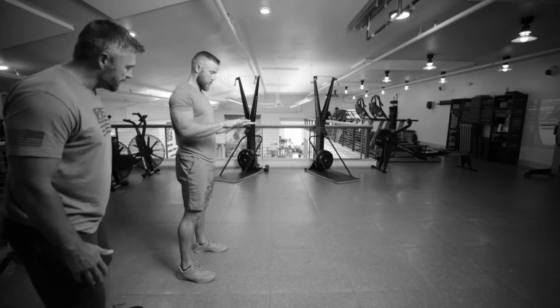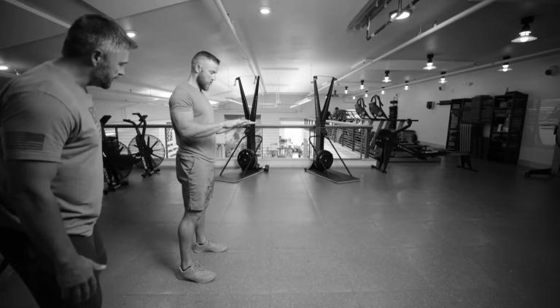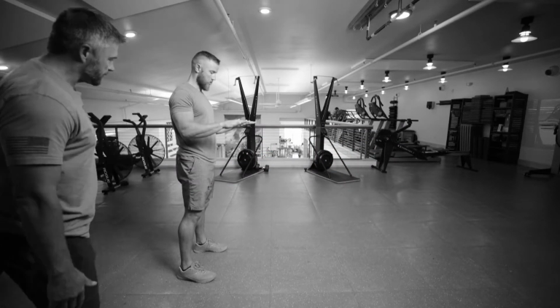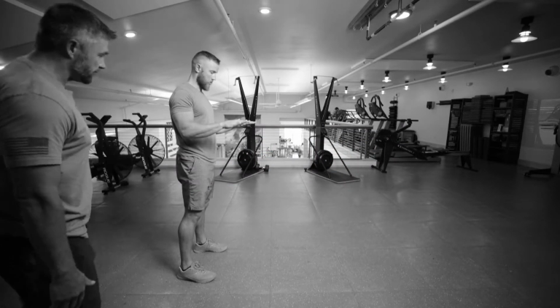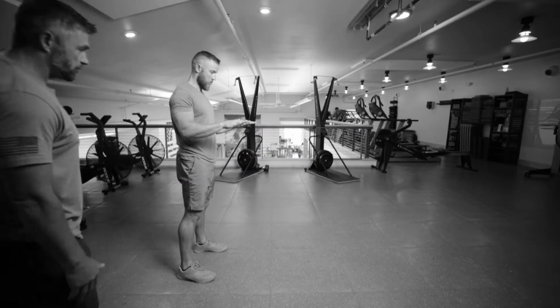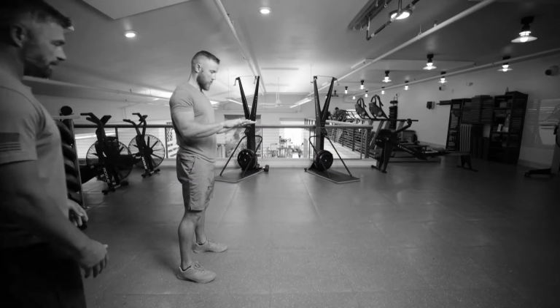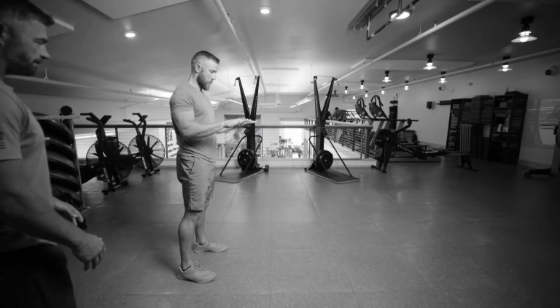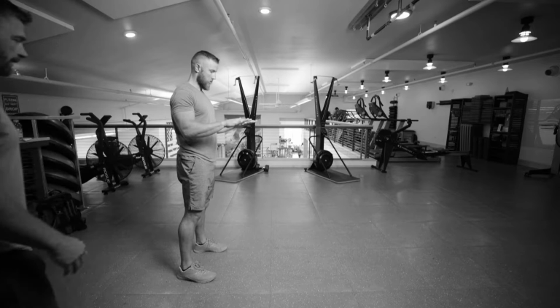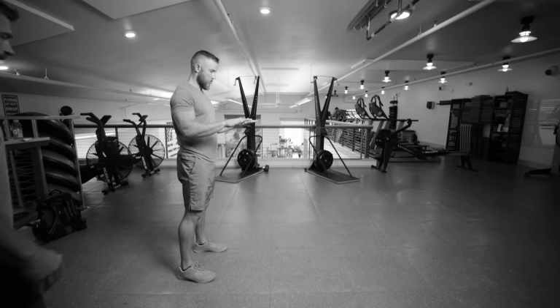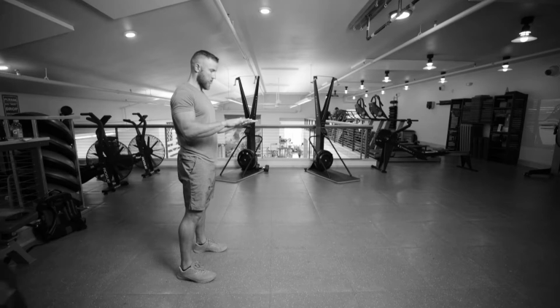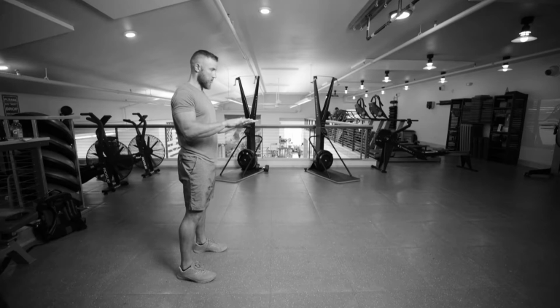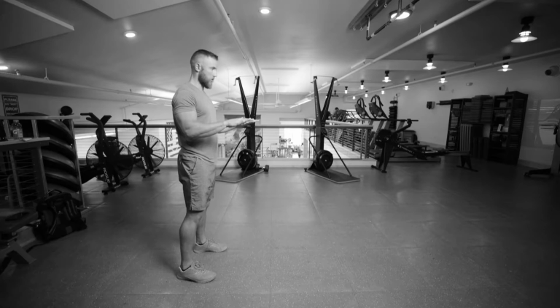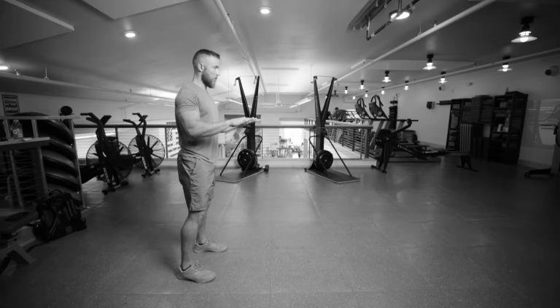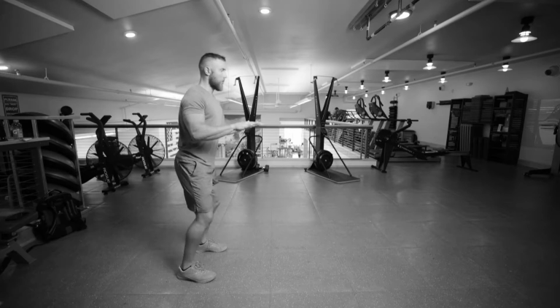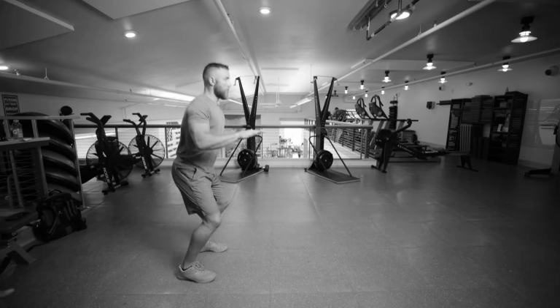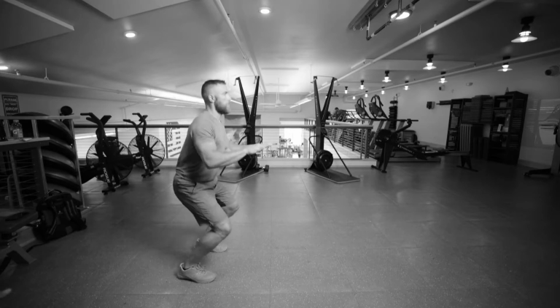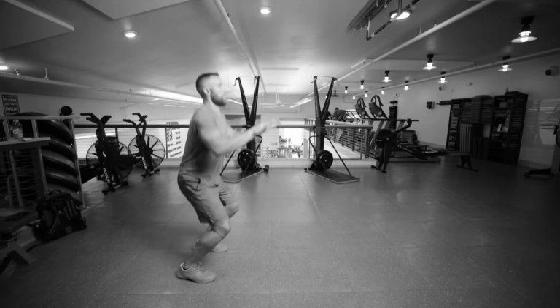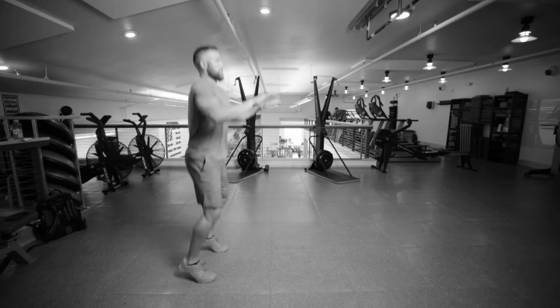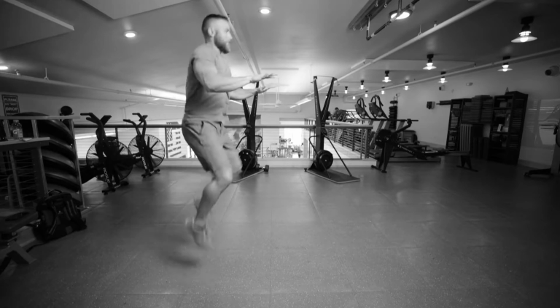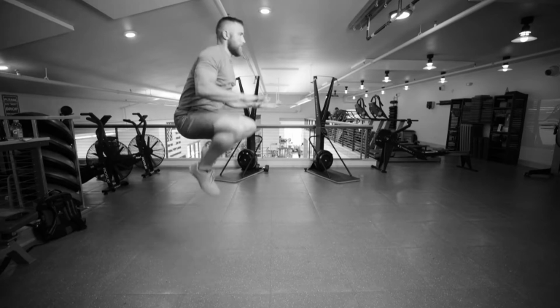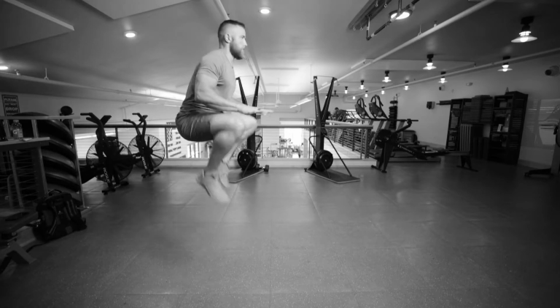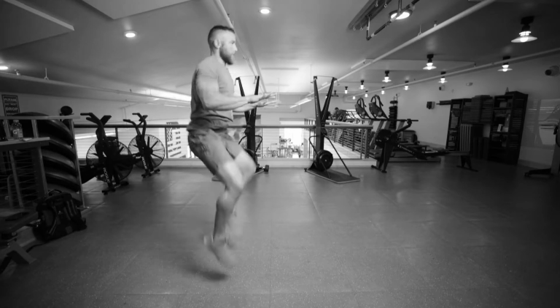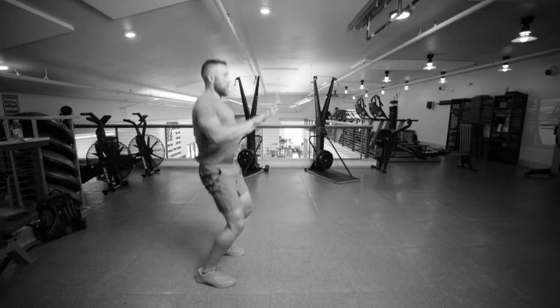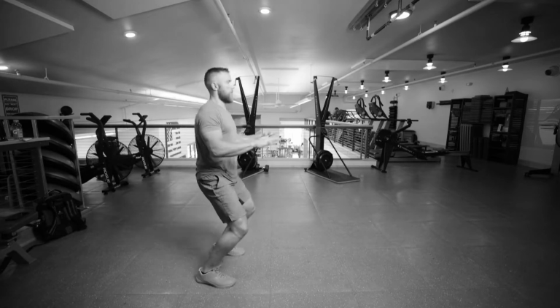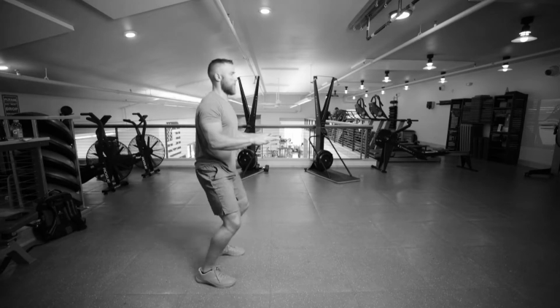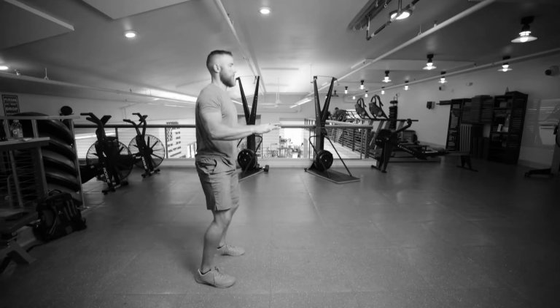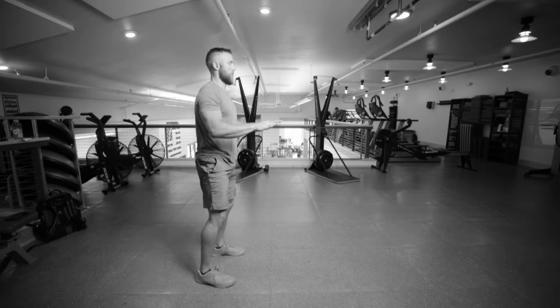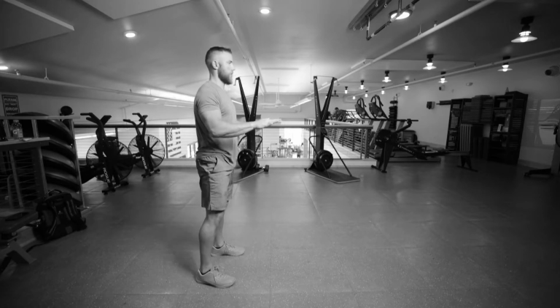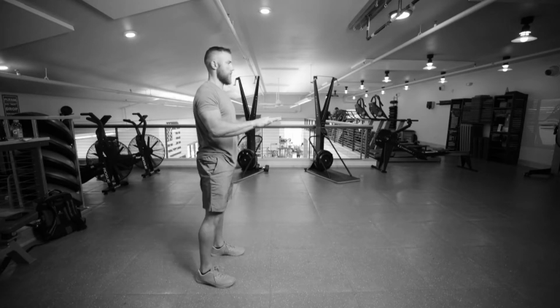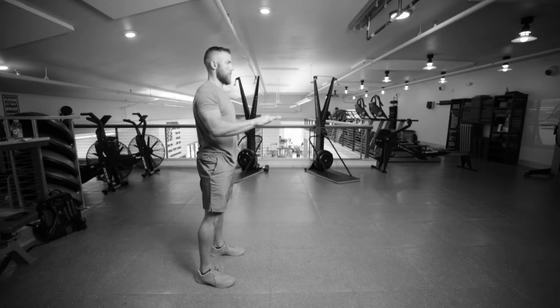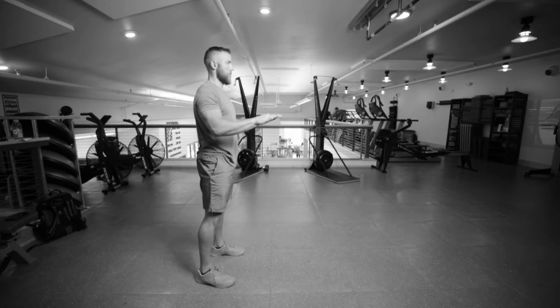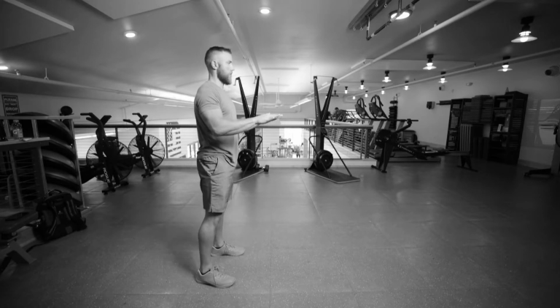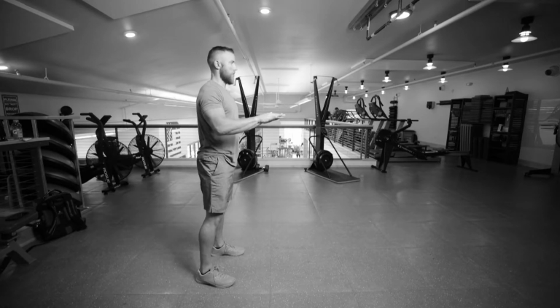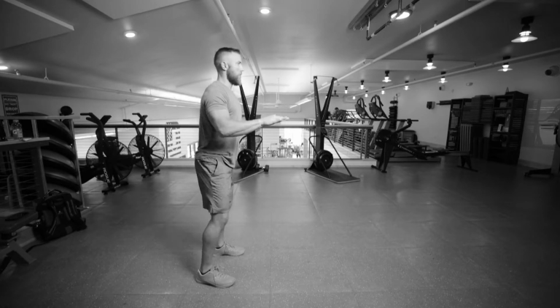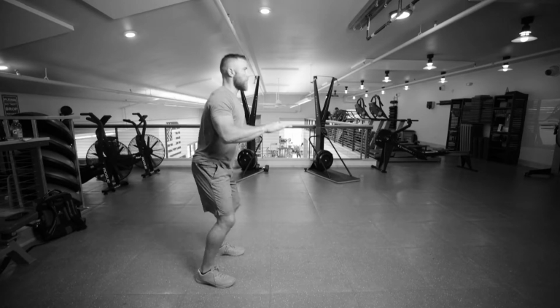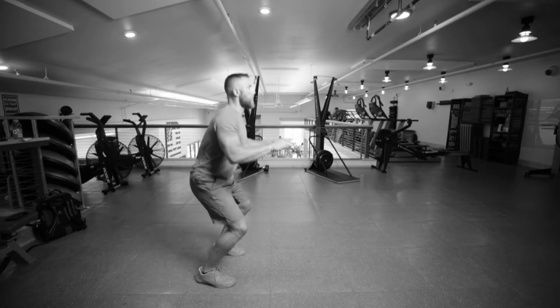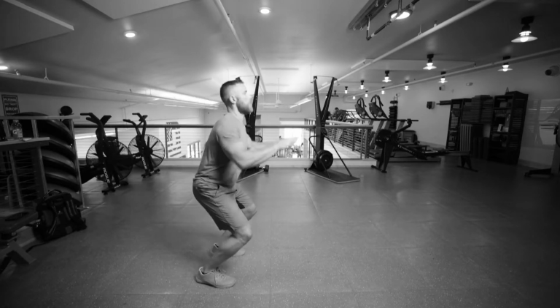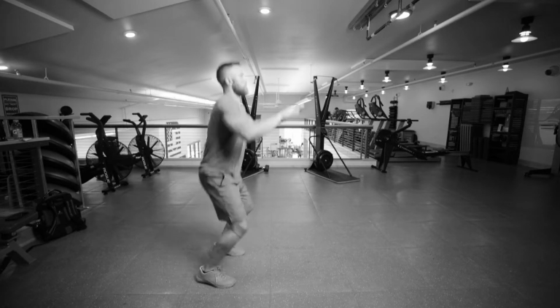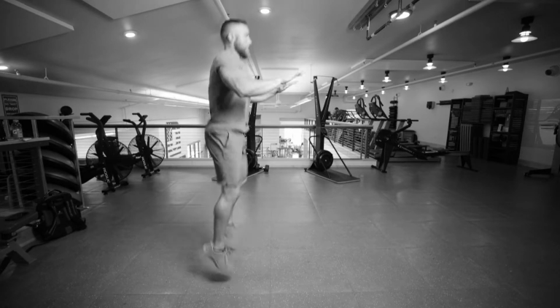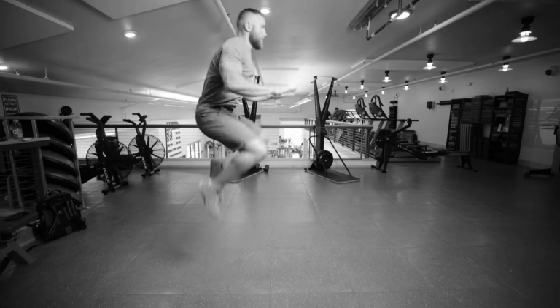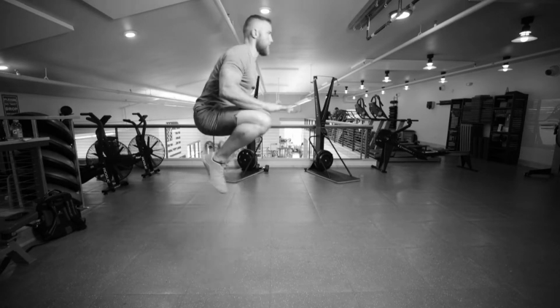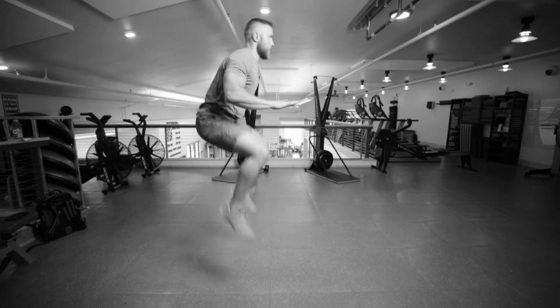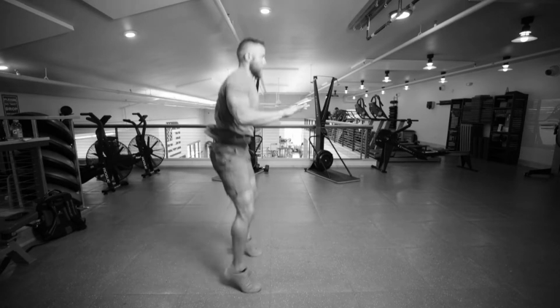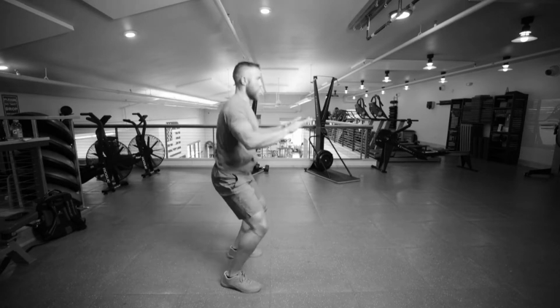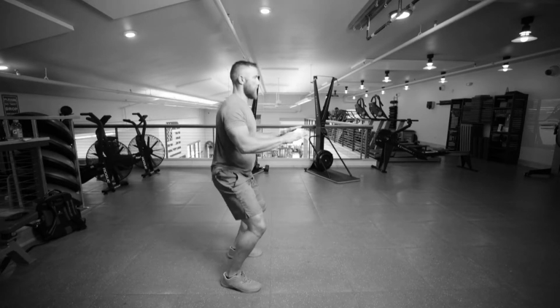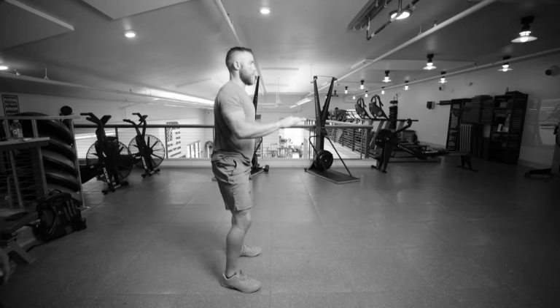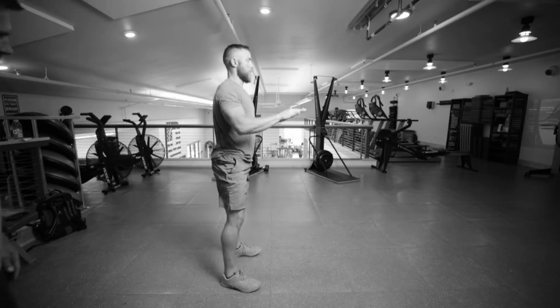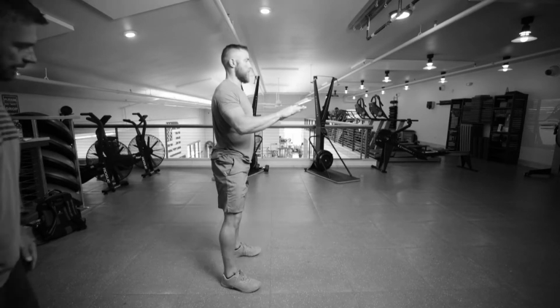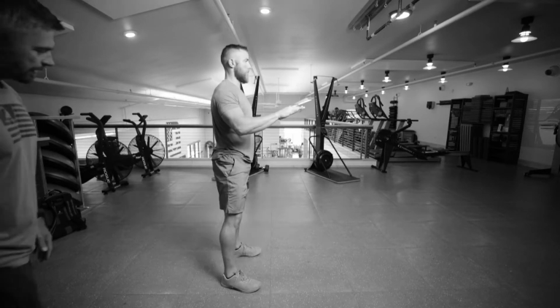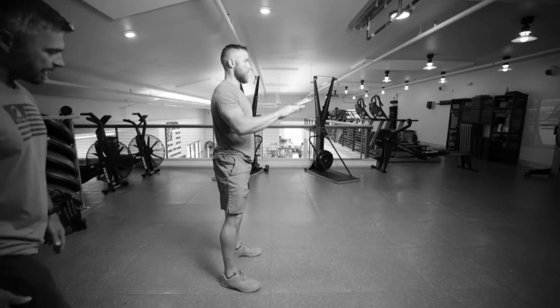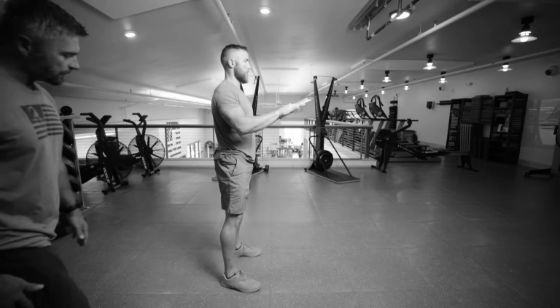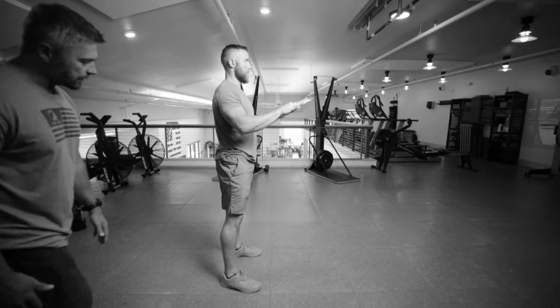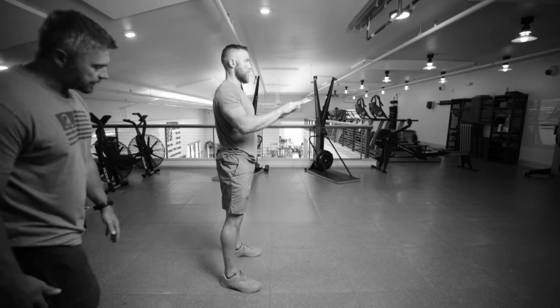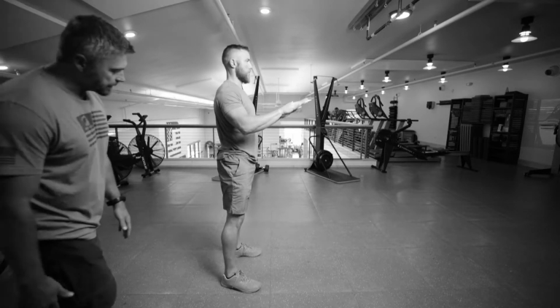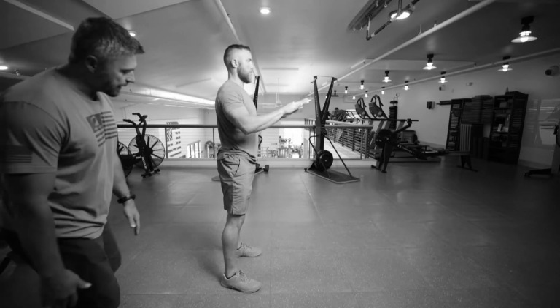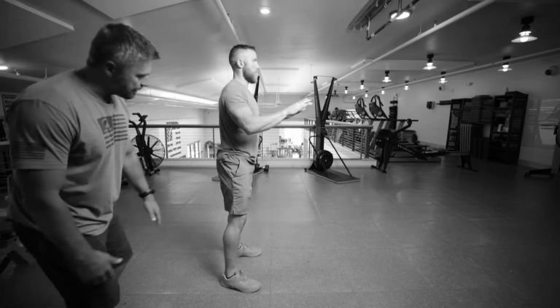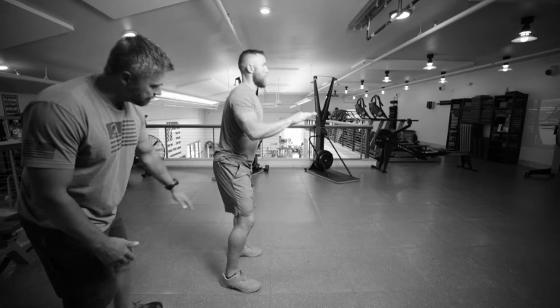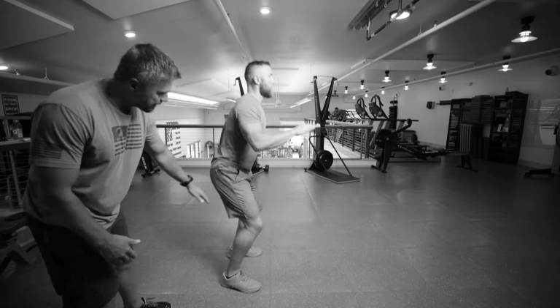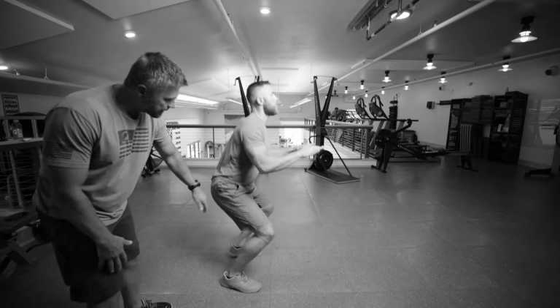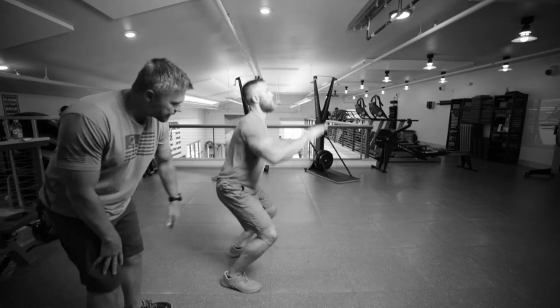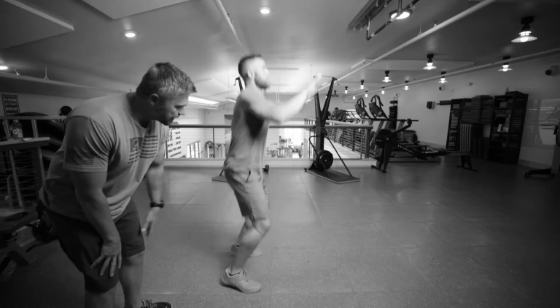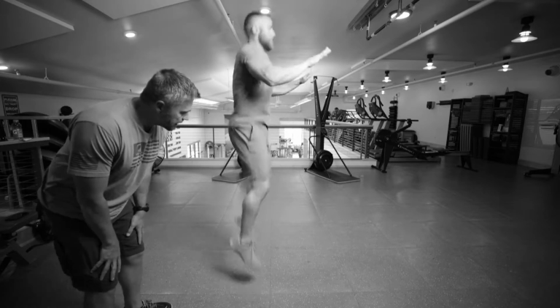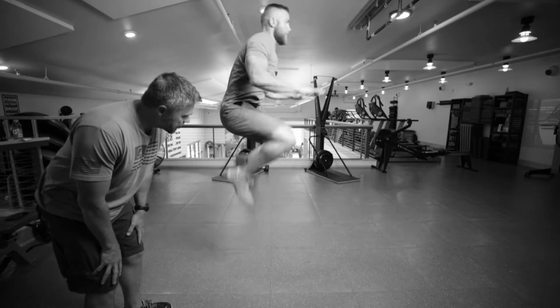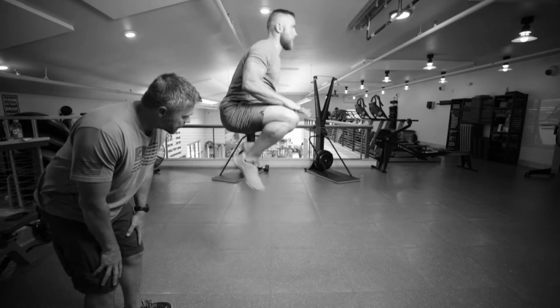Just gonna jump up. Try to bring your knees to your hands. Land with a slight bend in the knee.